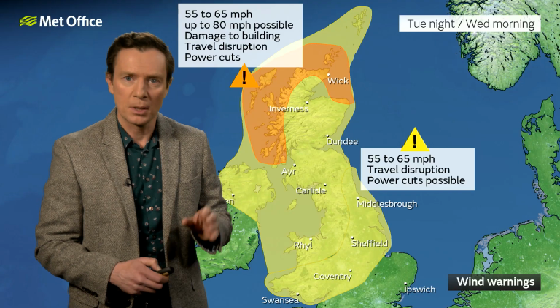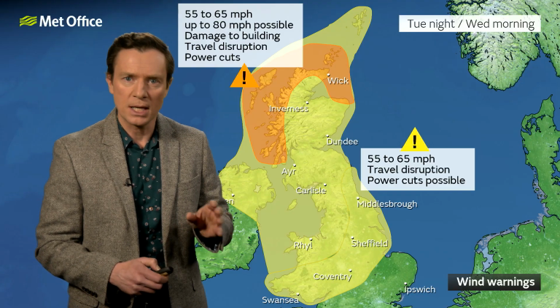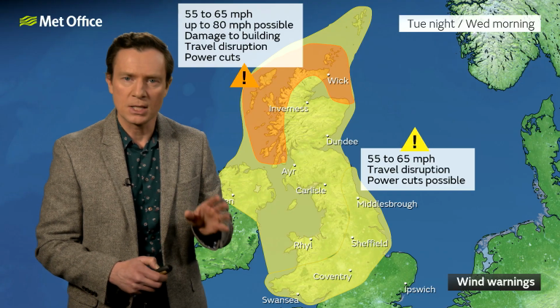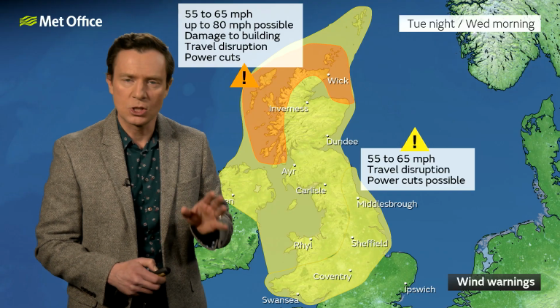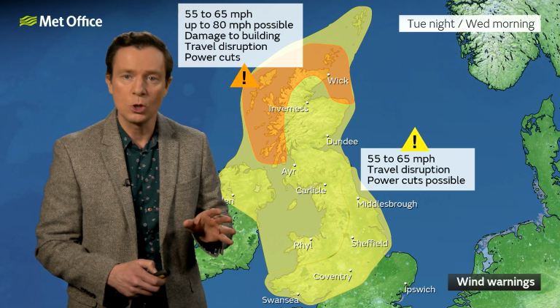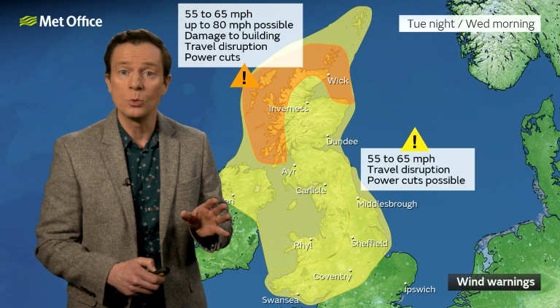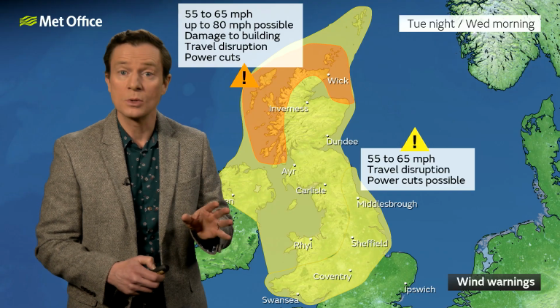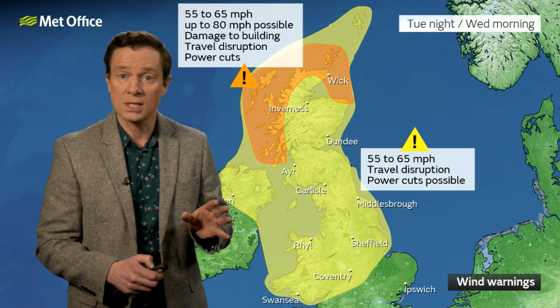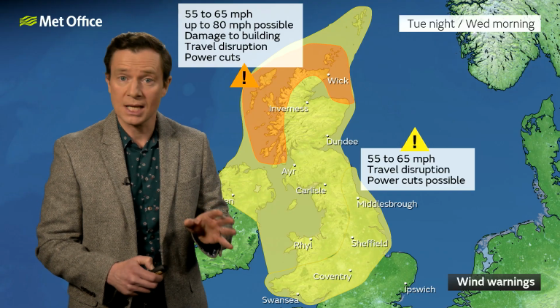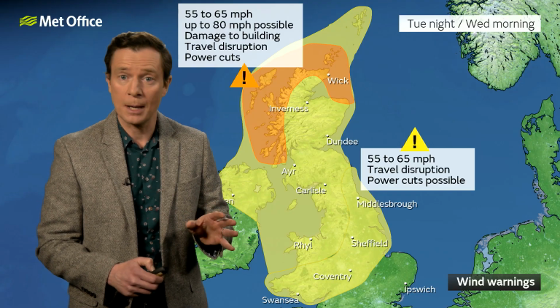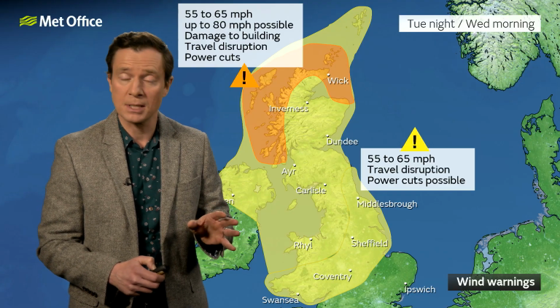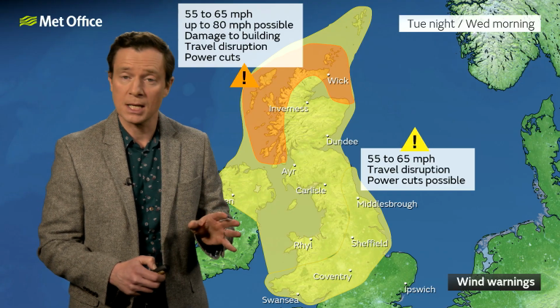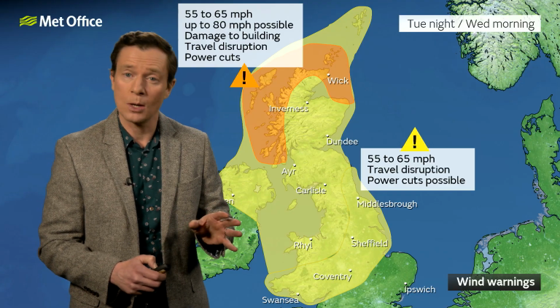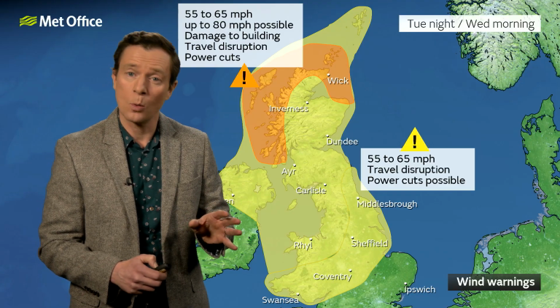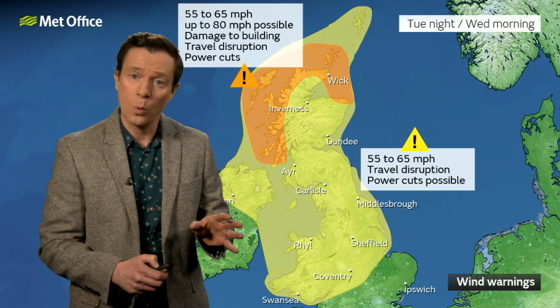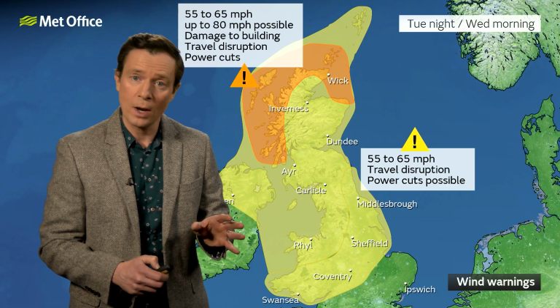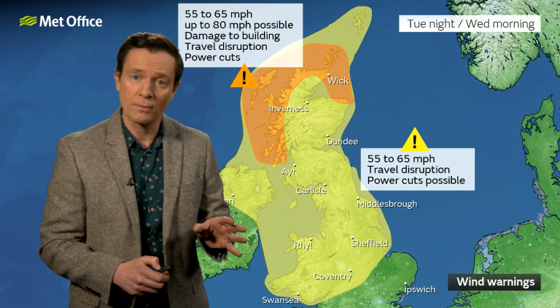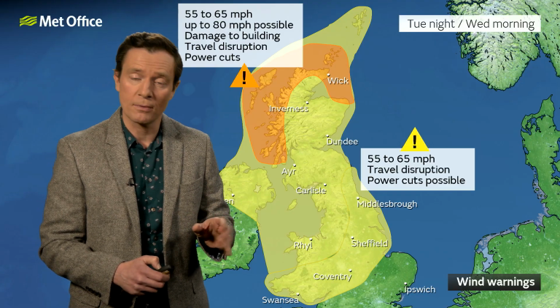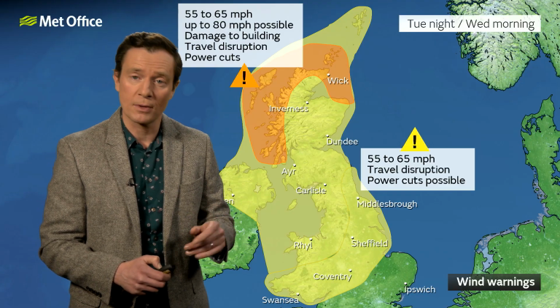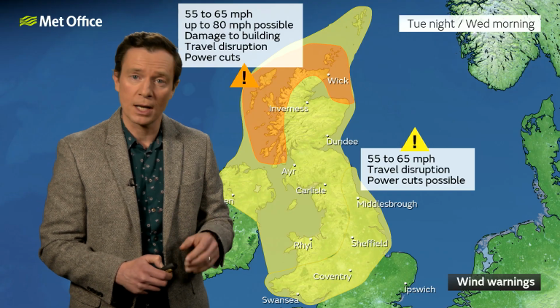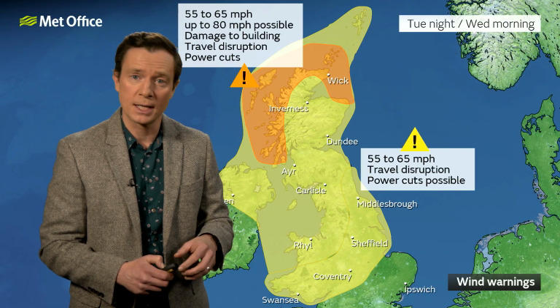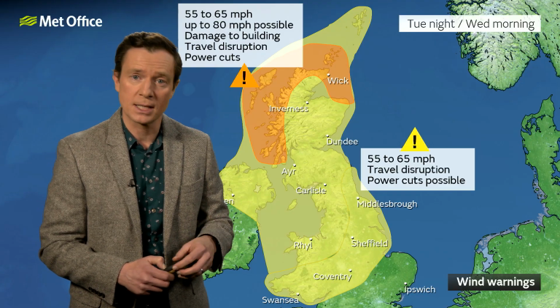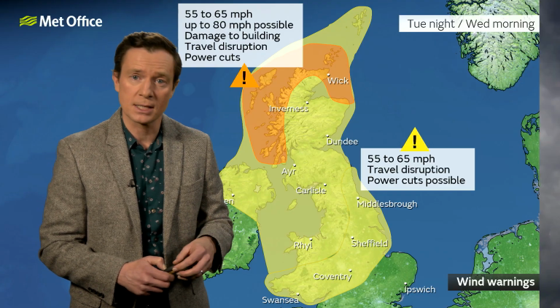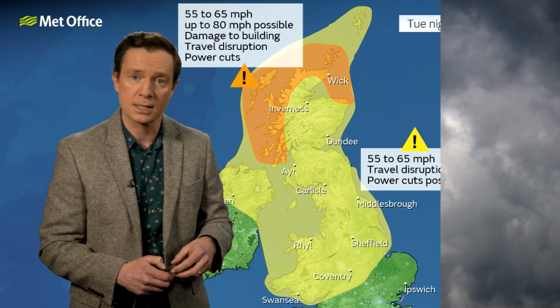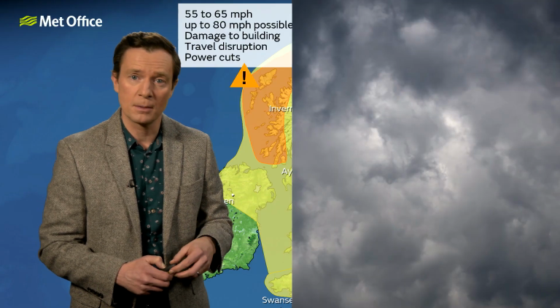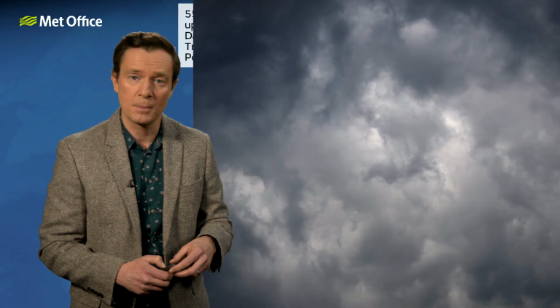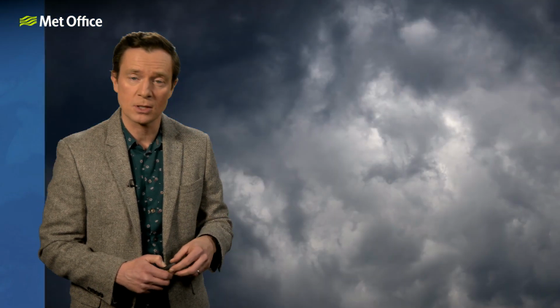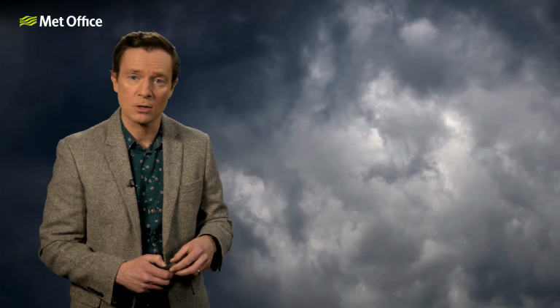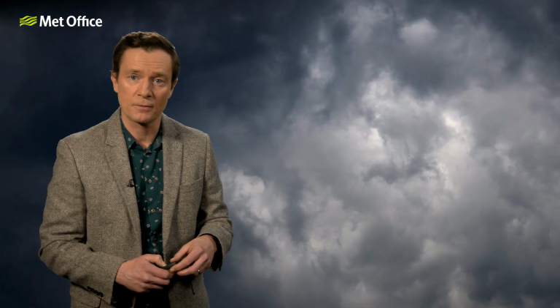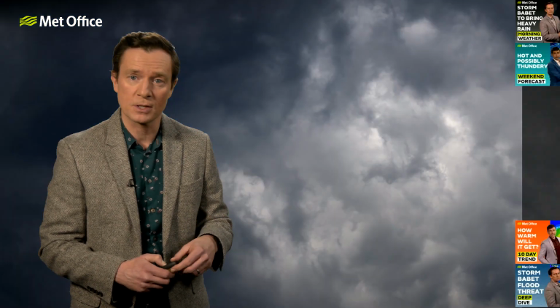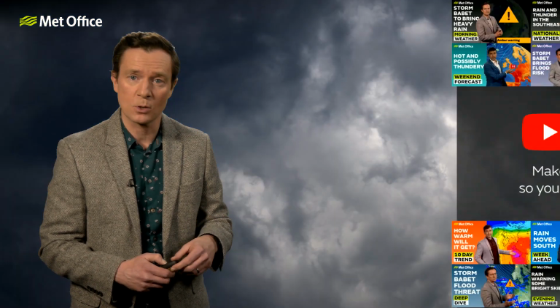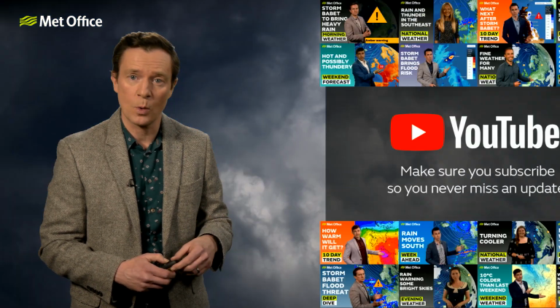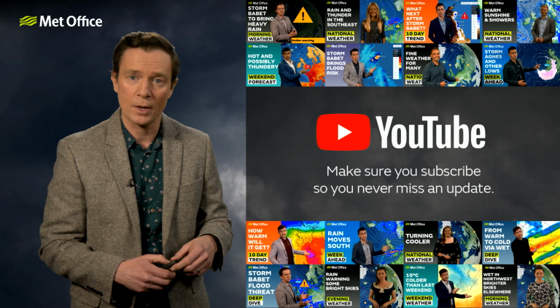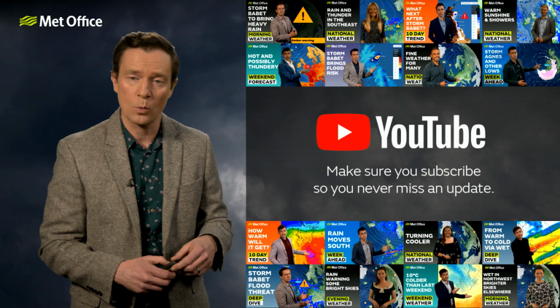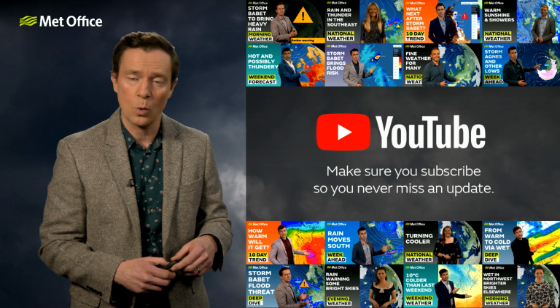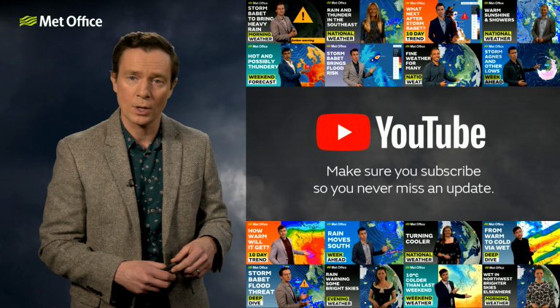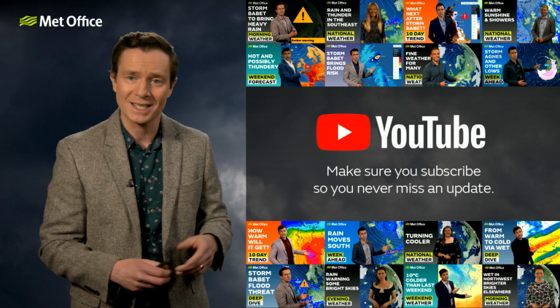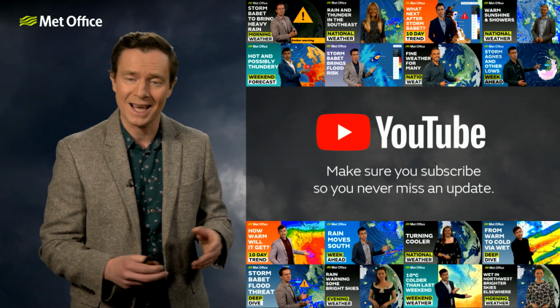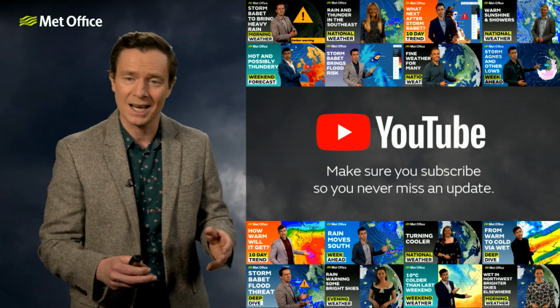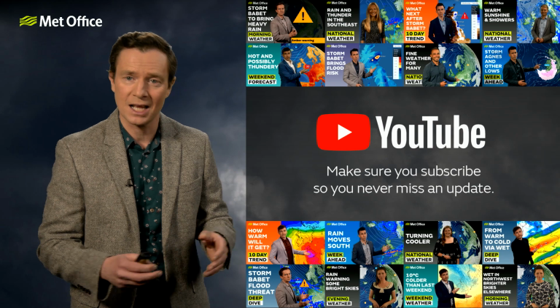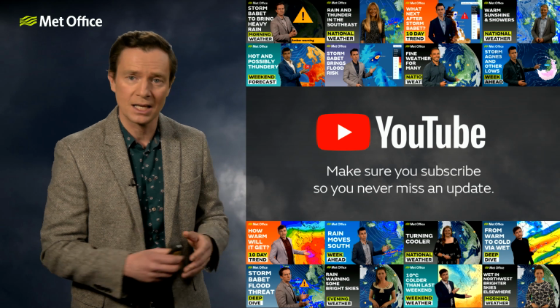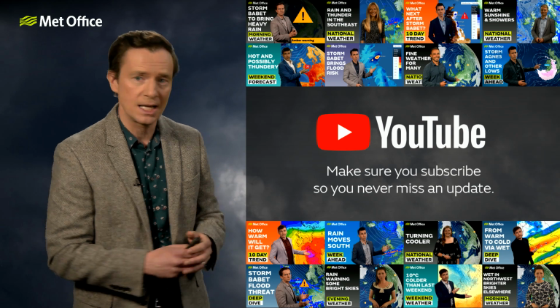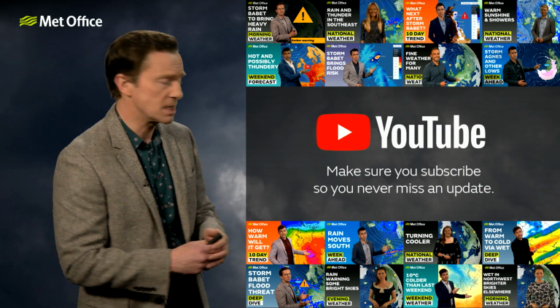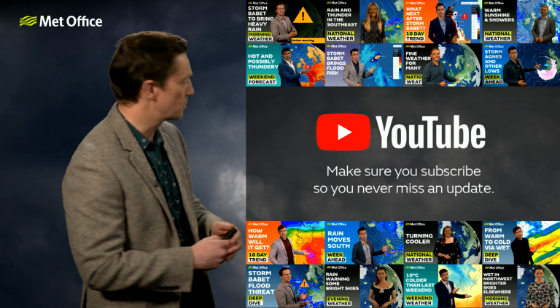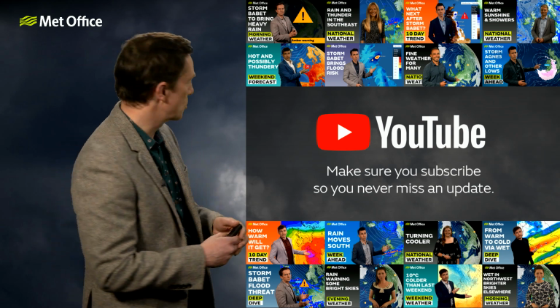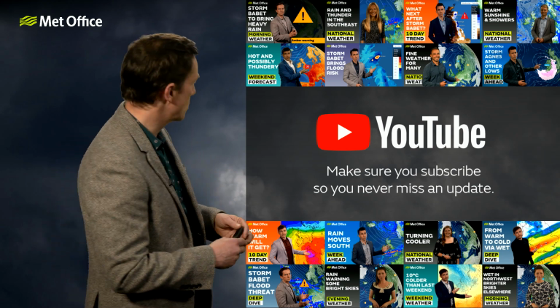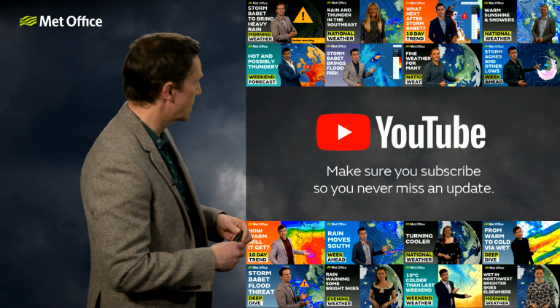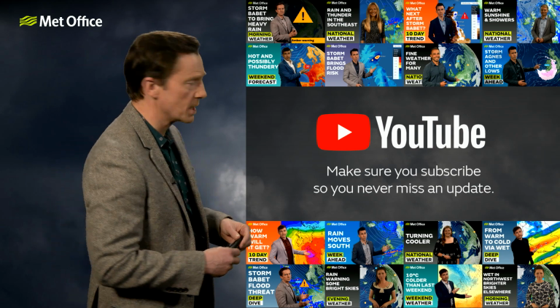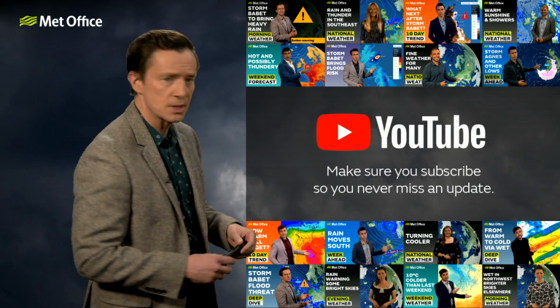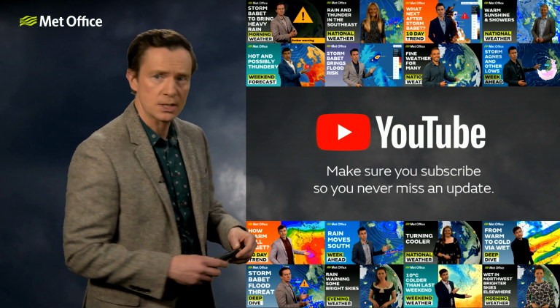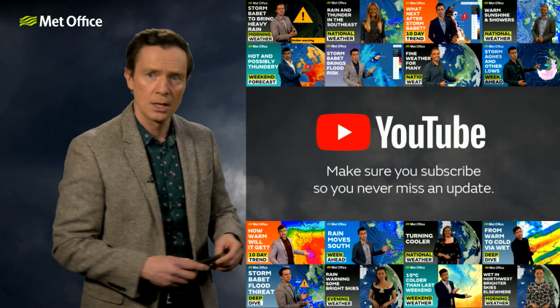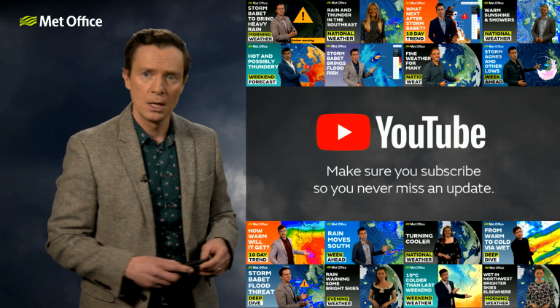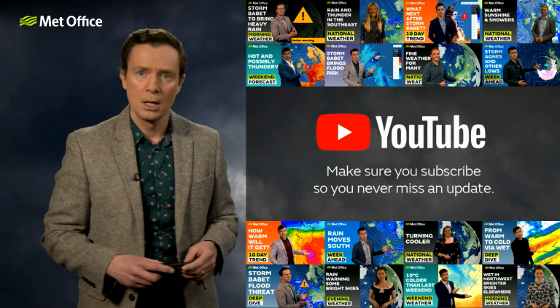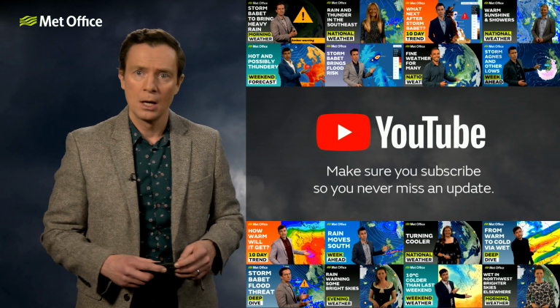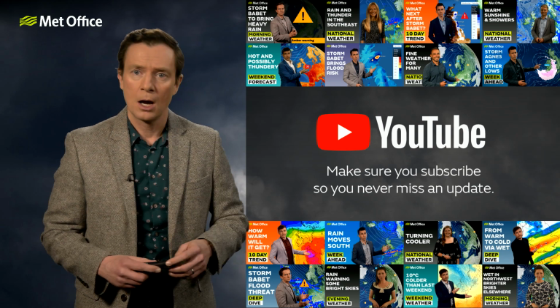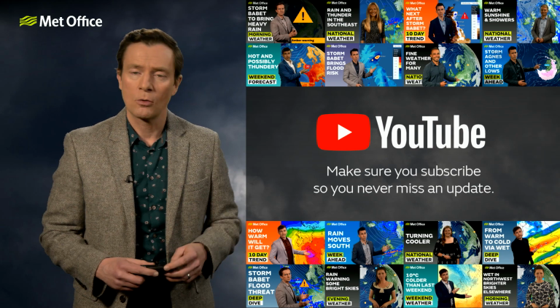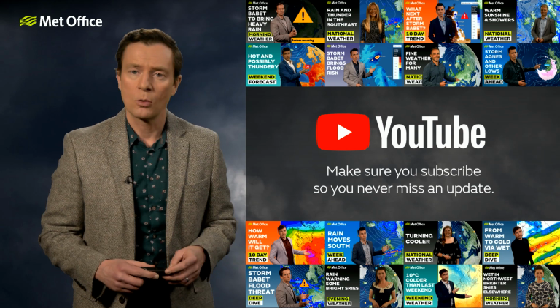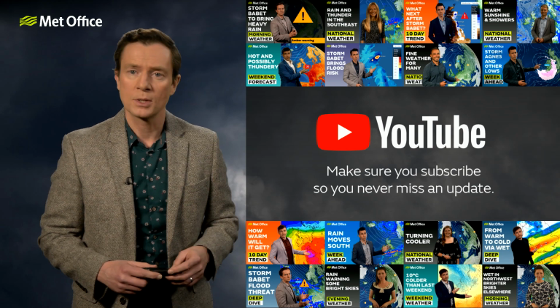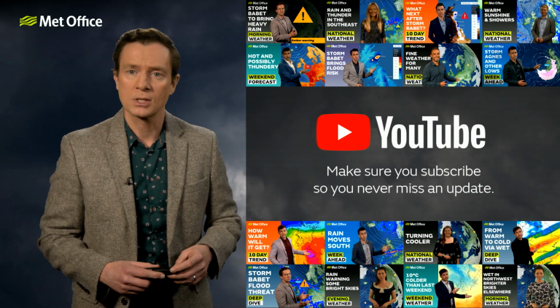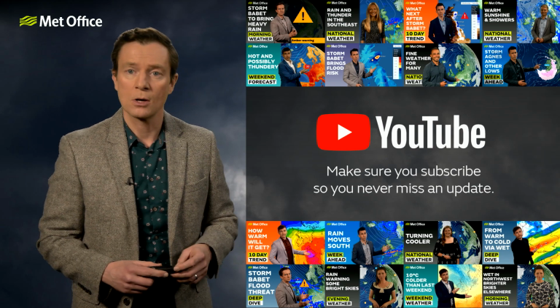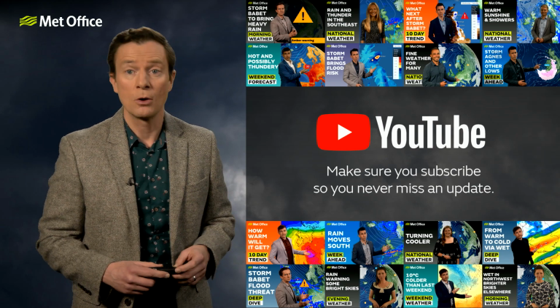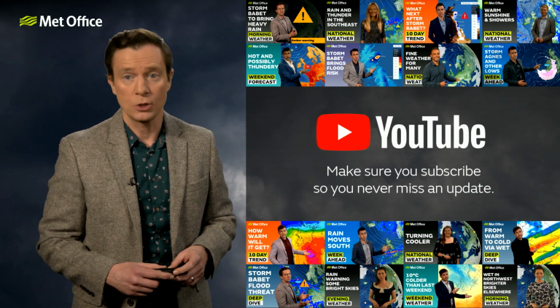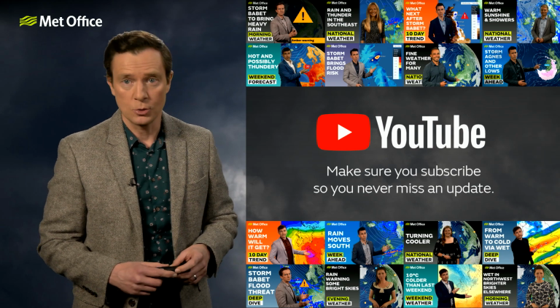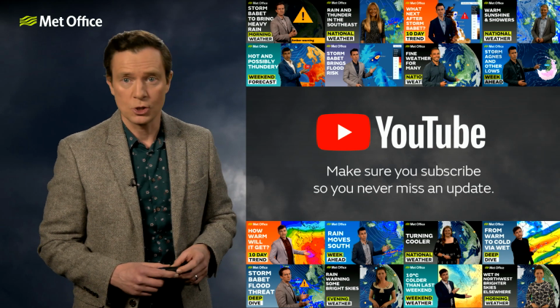Please do stay up to date with the latest Met Office weather warnings. Our latest broadcasts are always on YouTube.